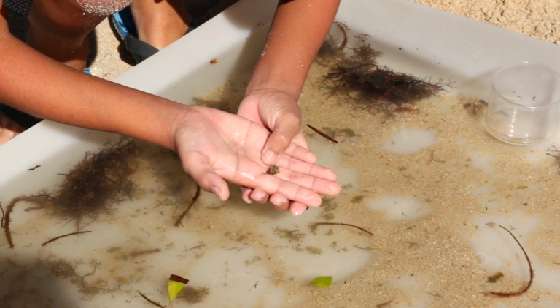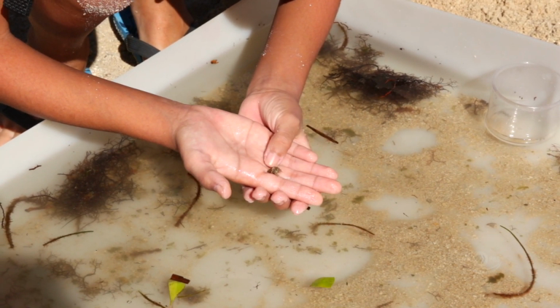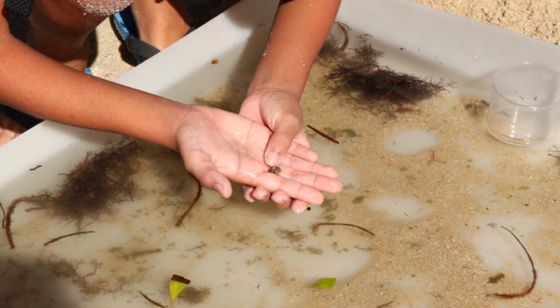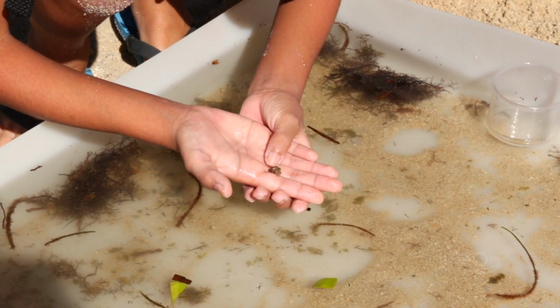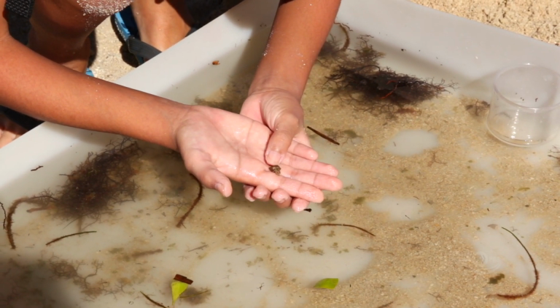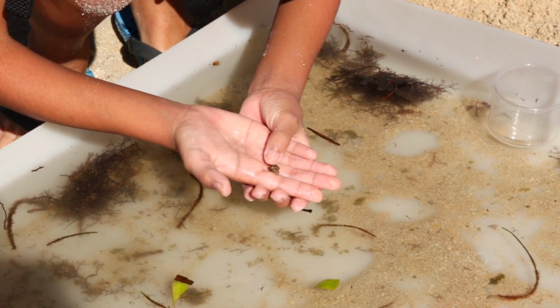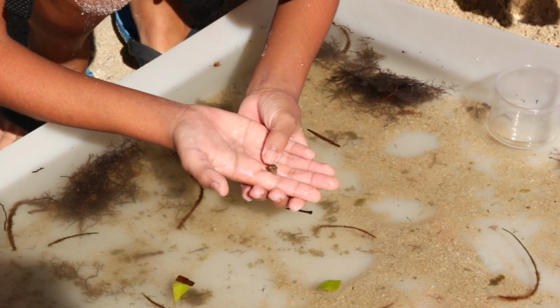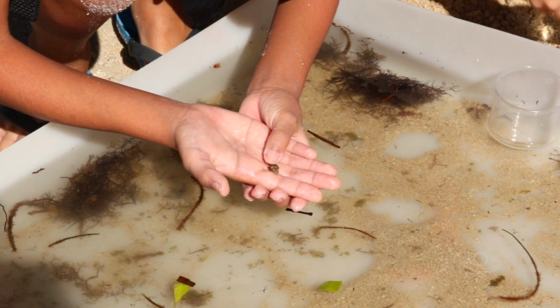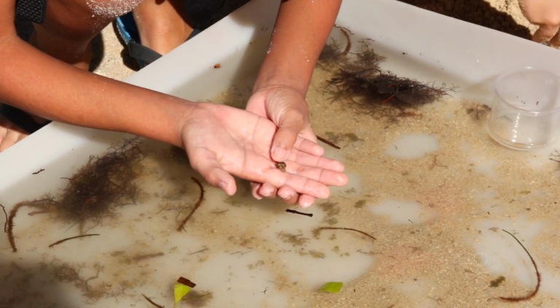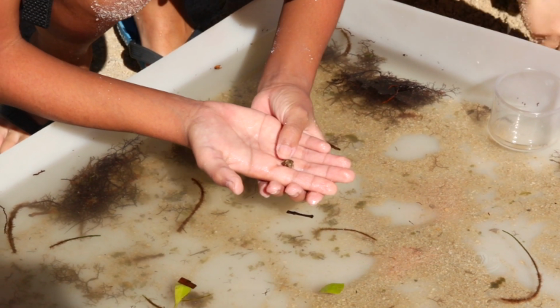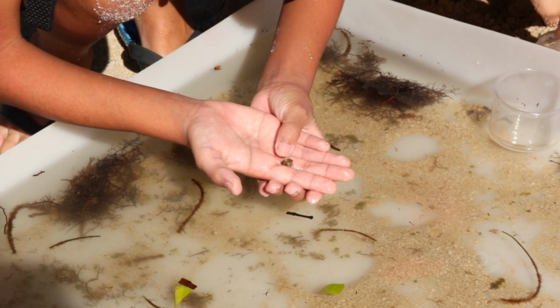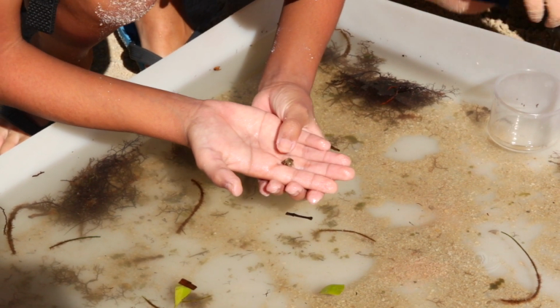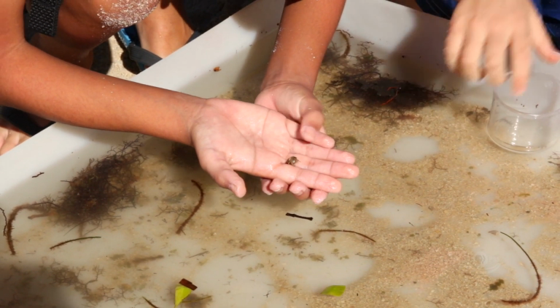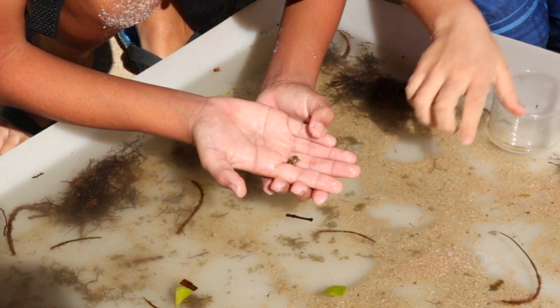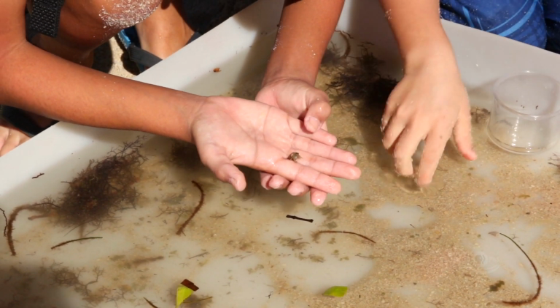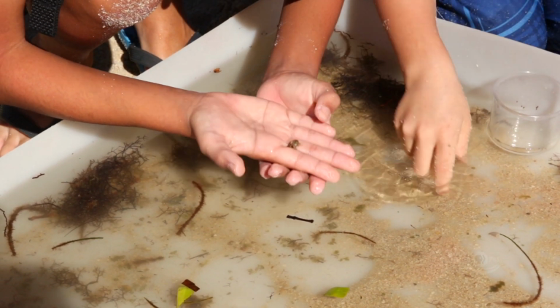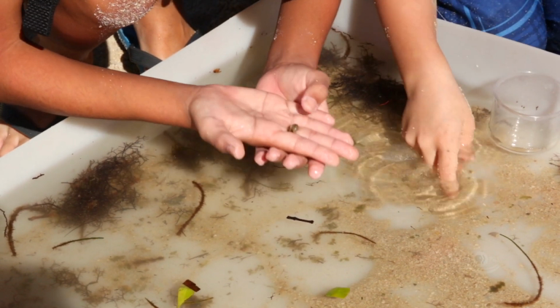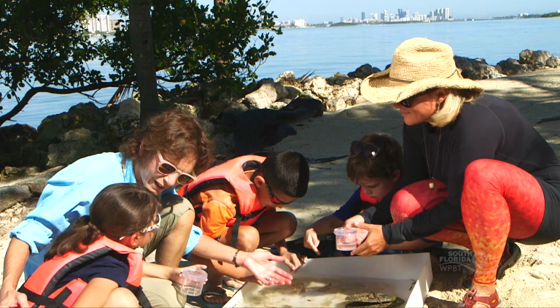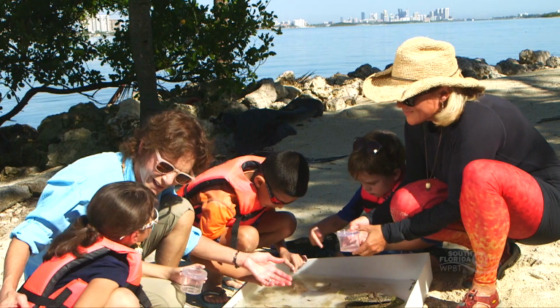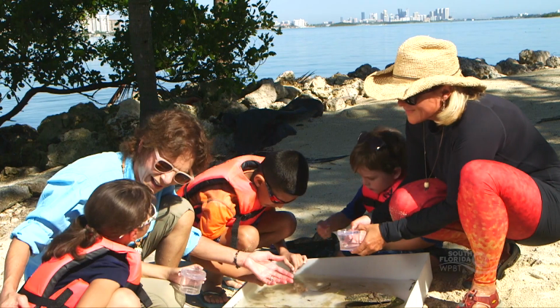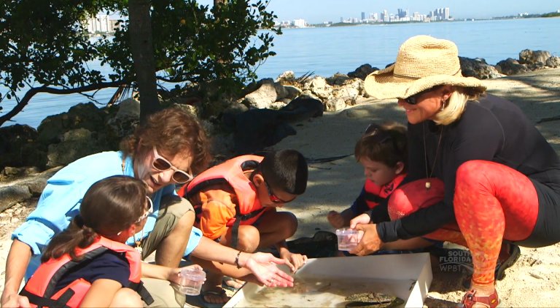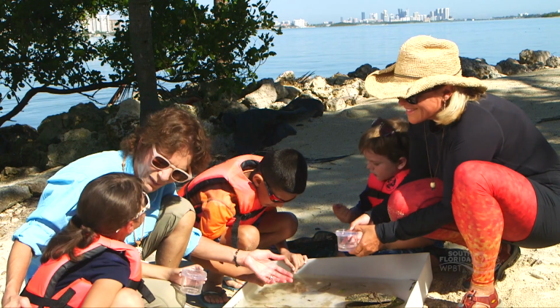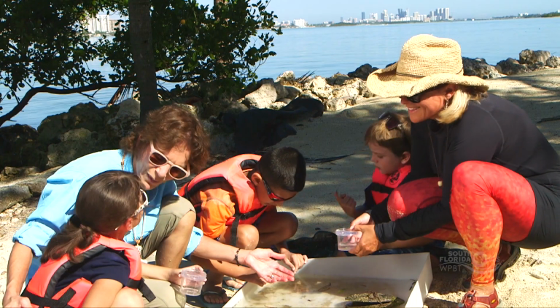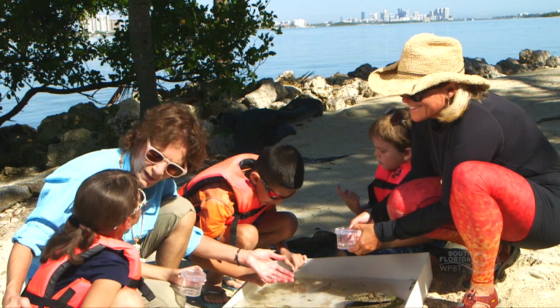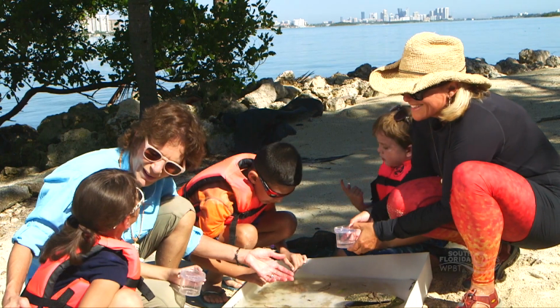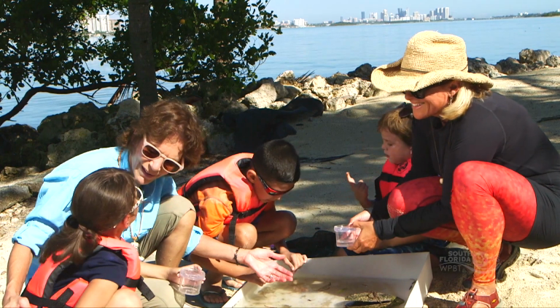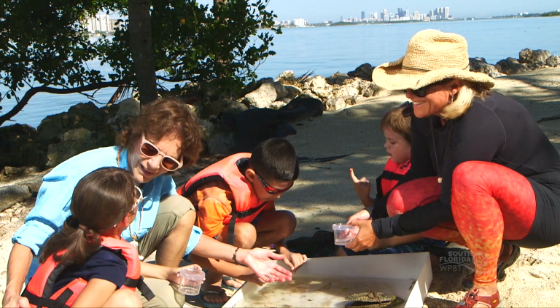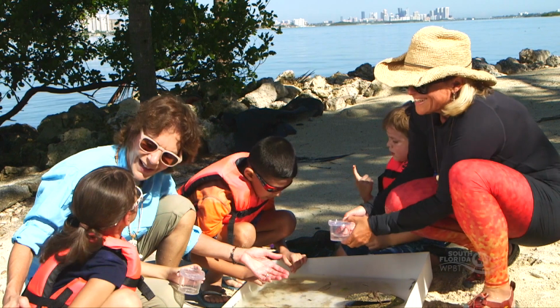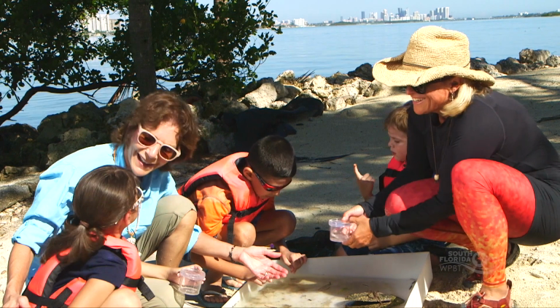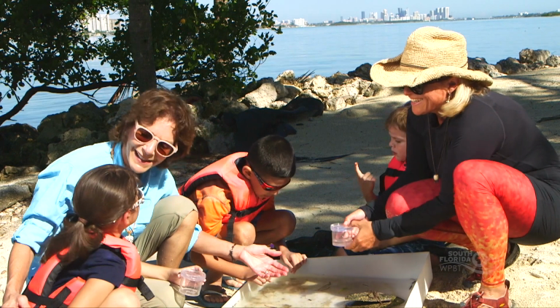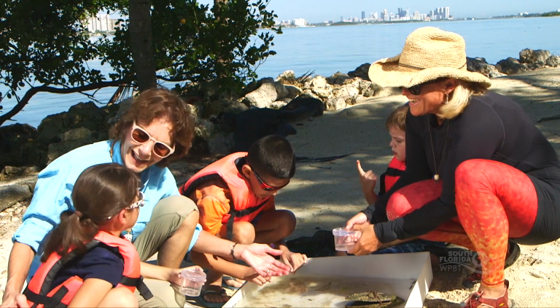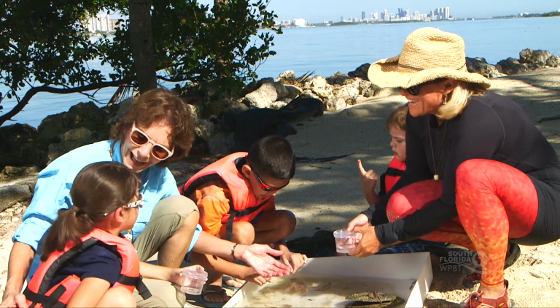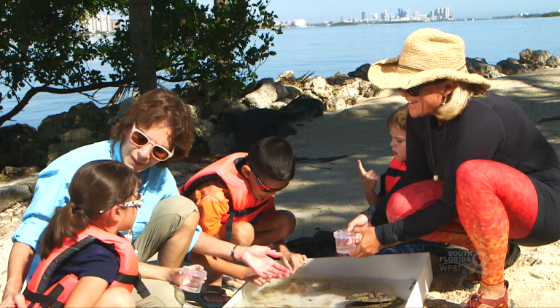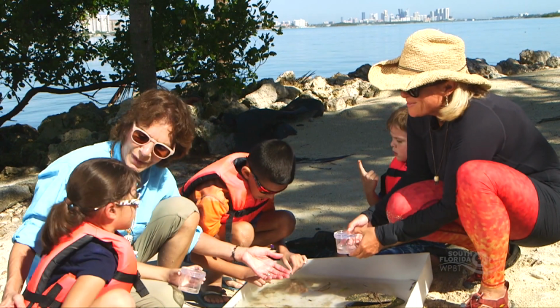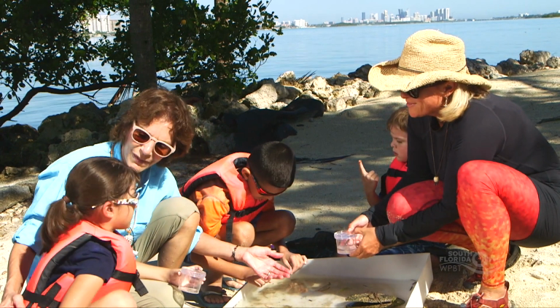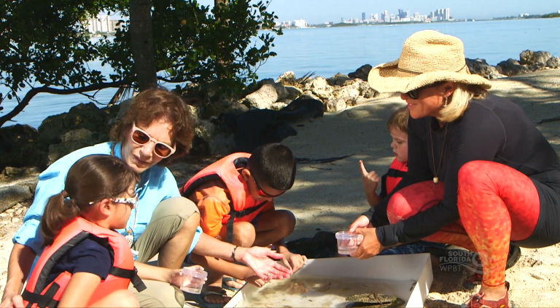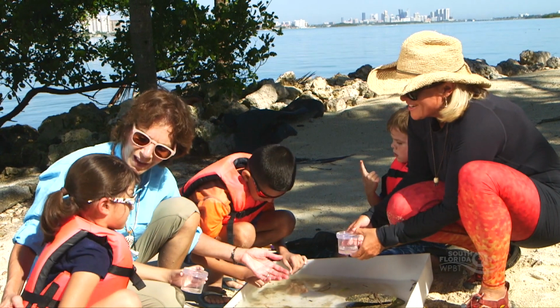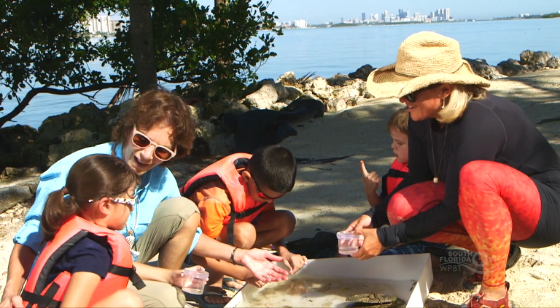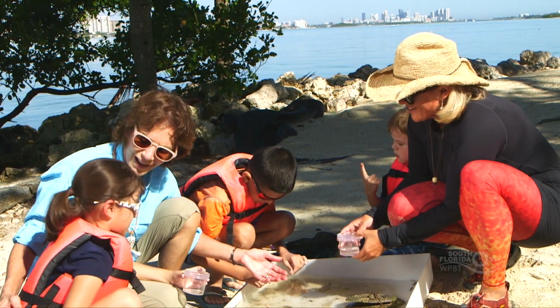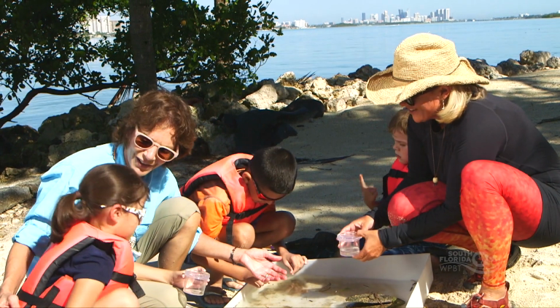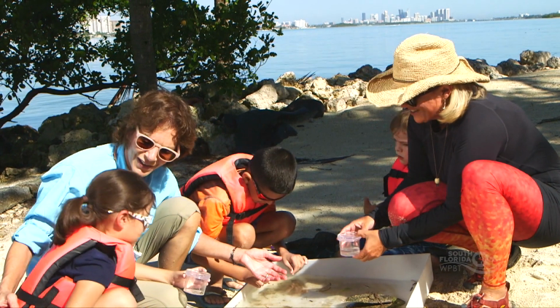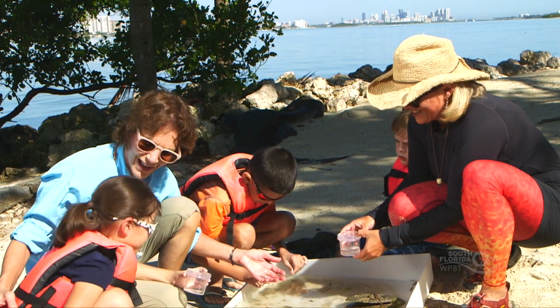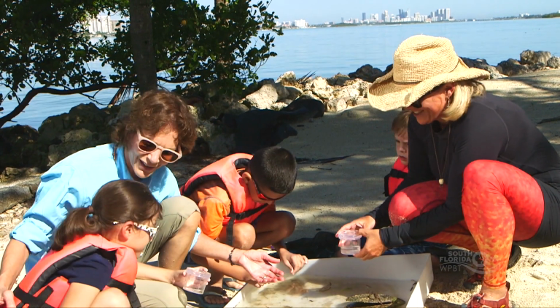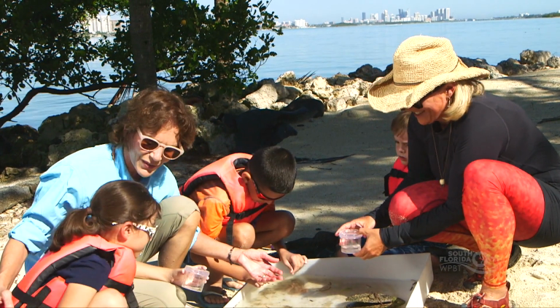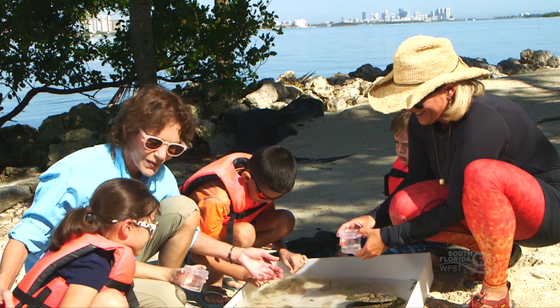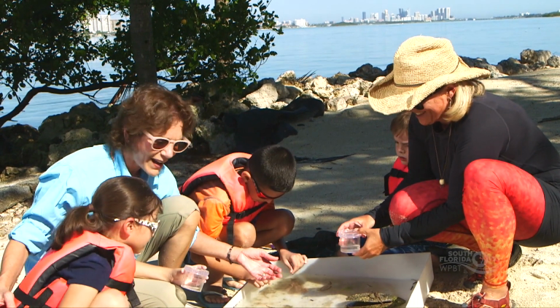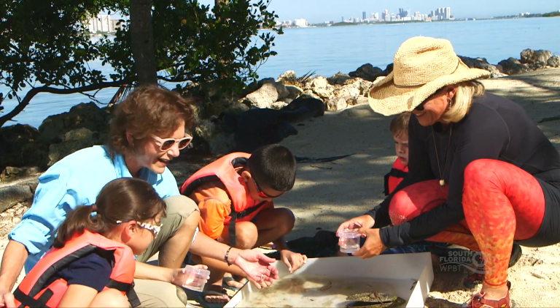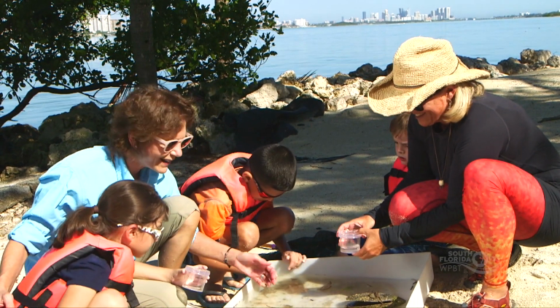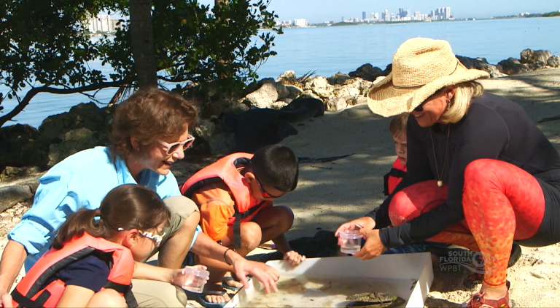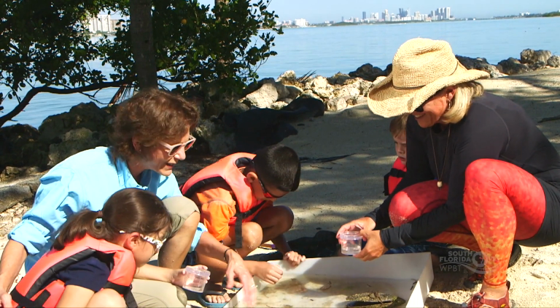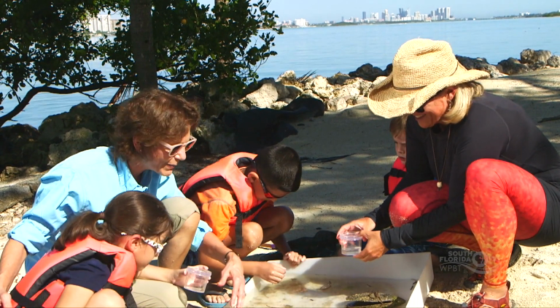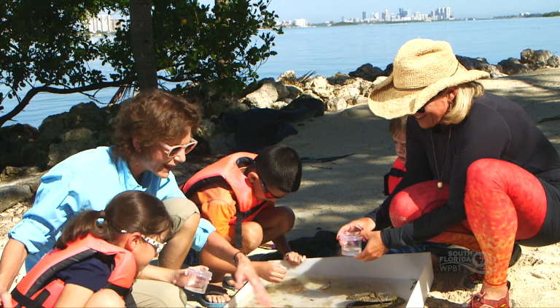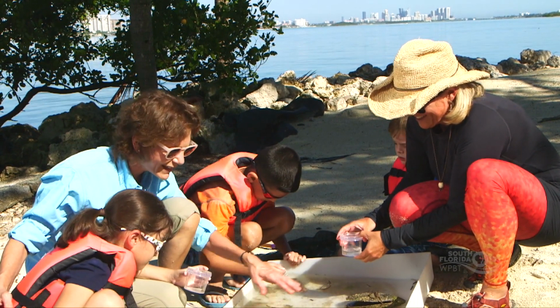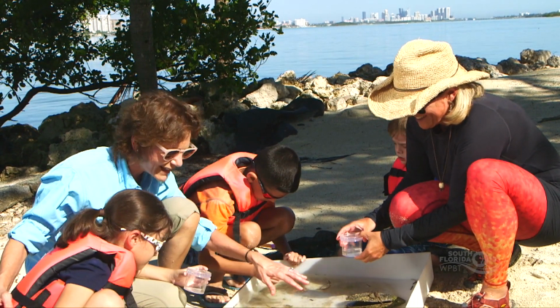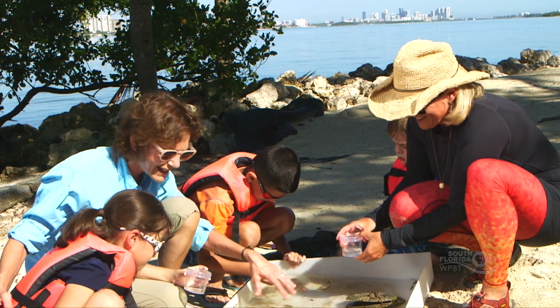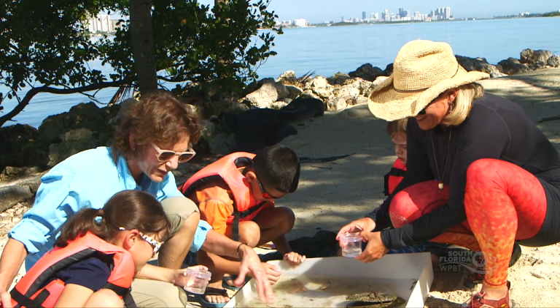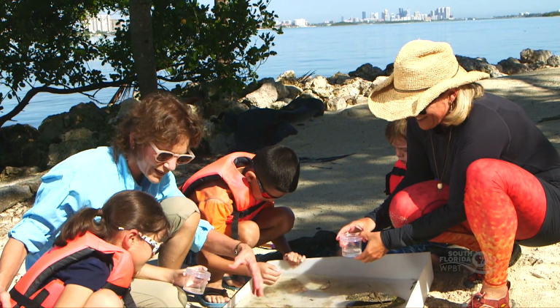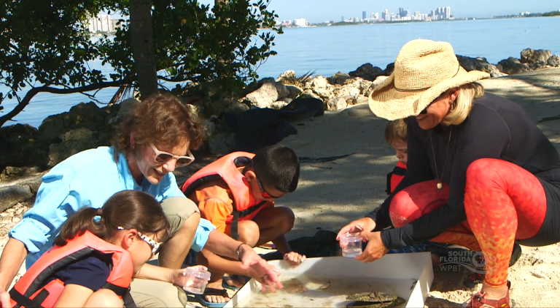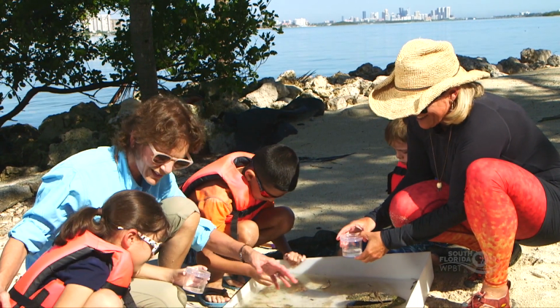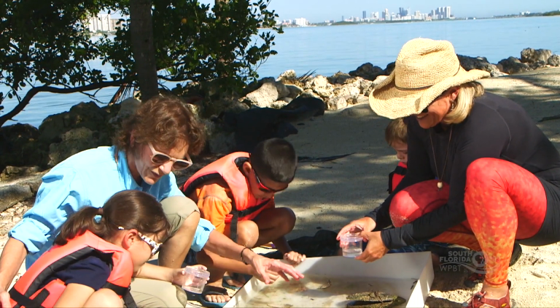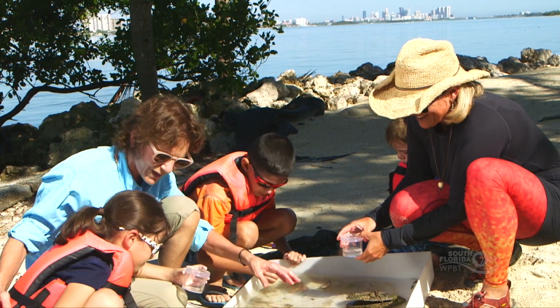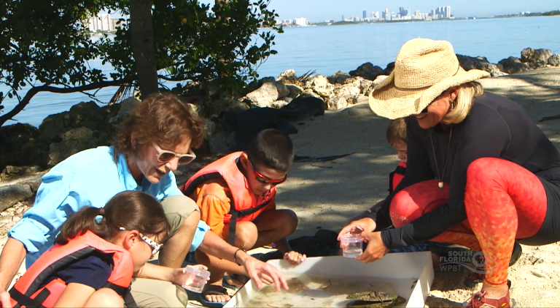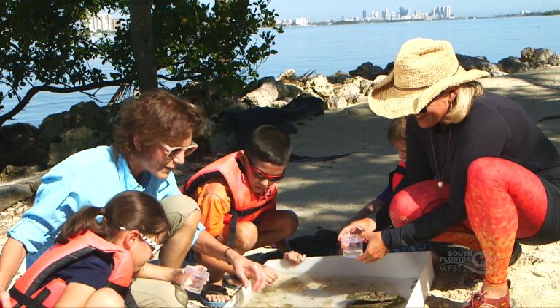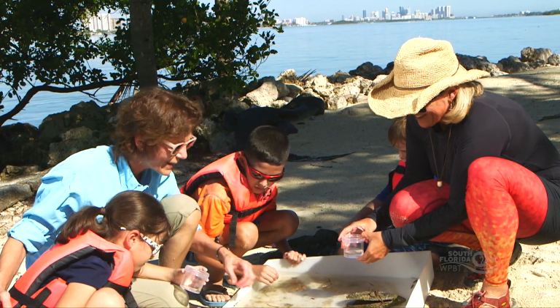He blends in and looks exactly like the sand. What is that called when something looks like that? Camouflage. That's right — he's blending in with his environment.